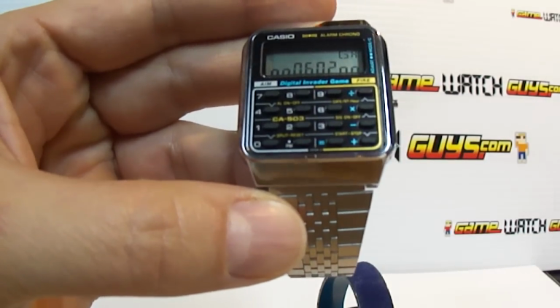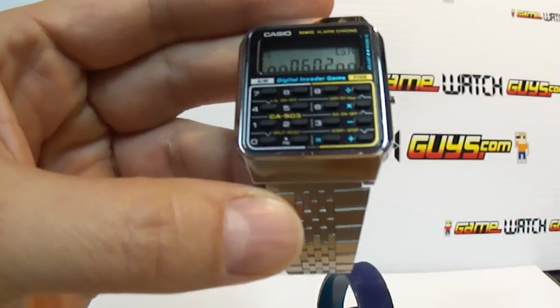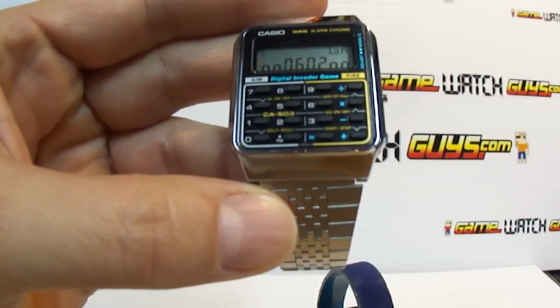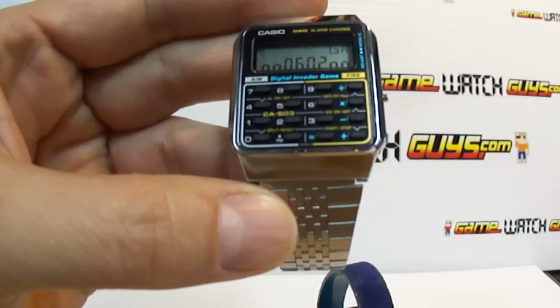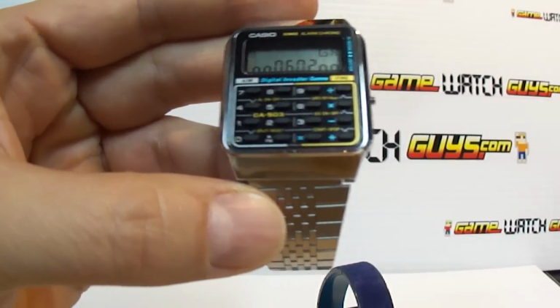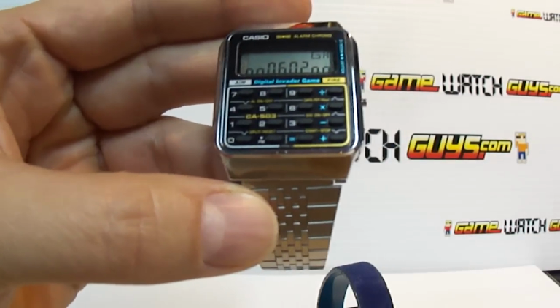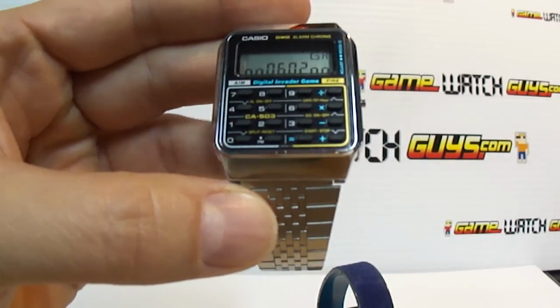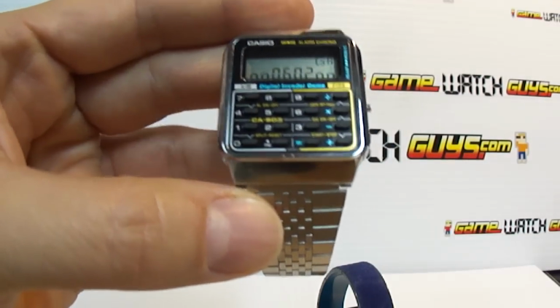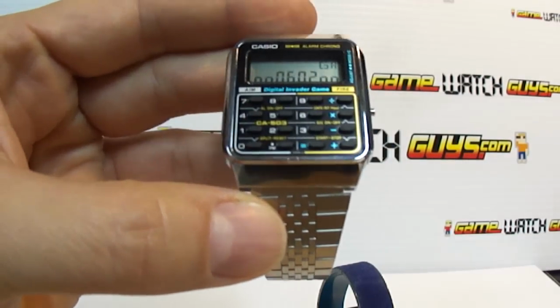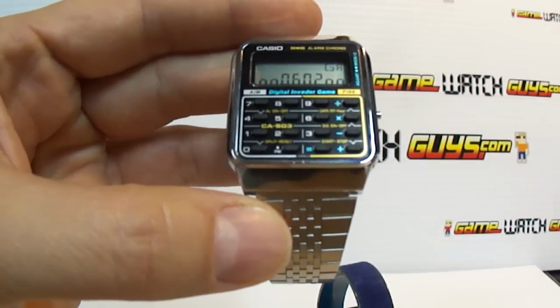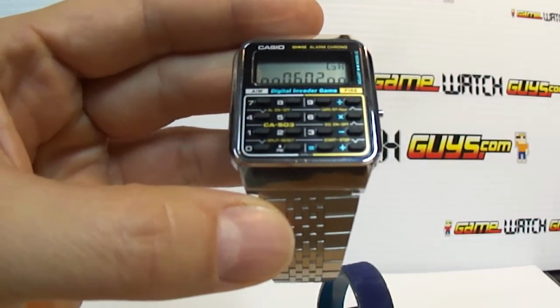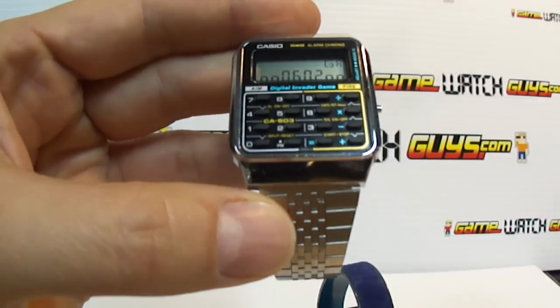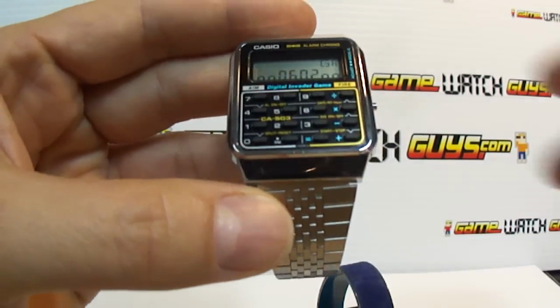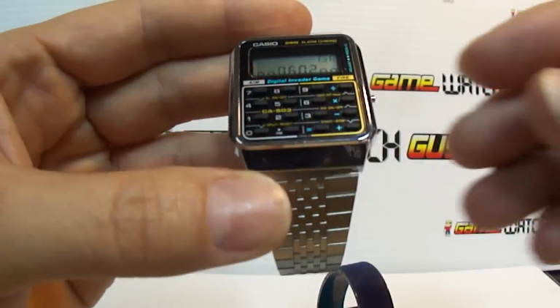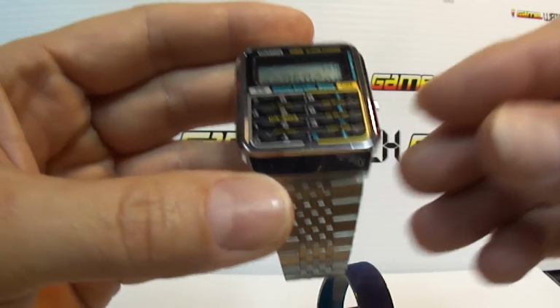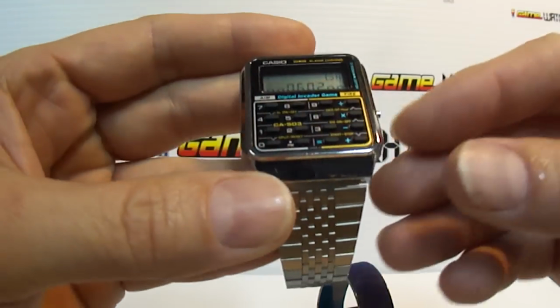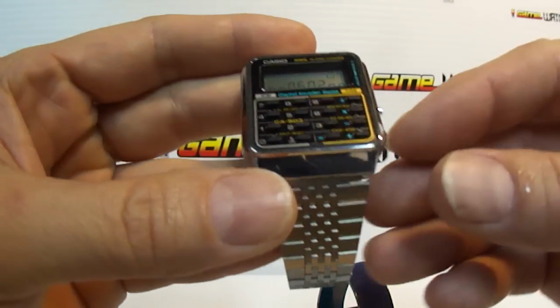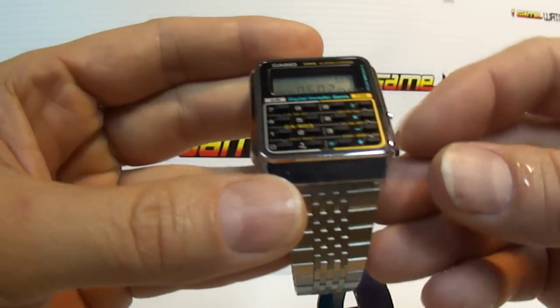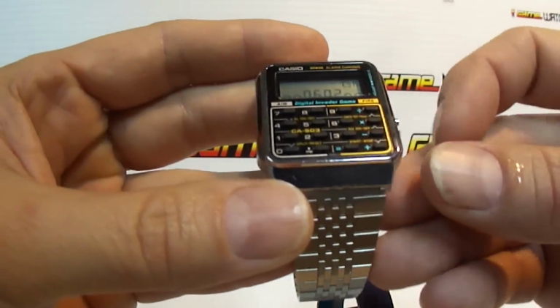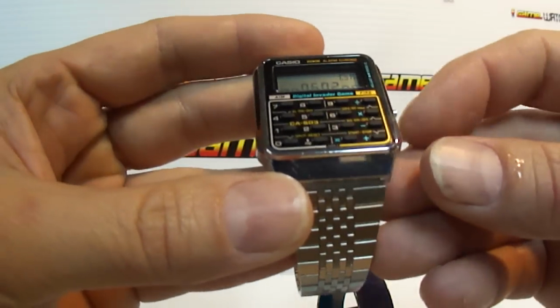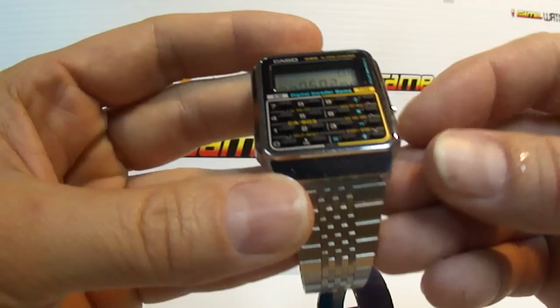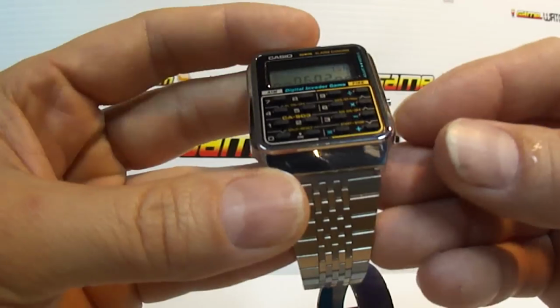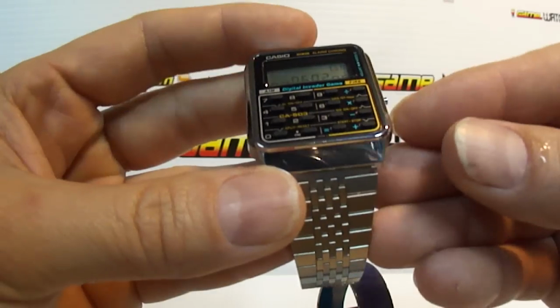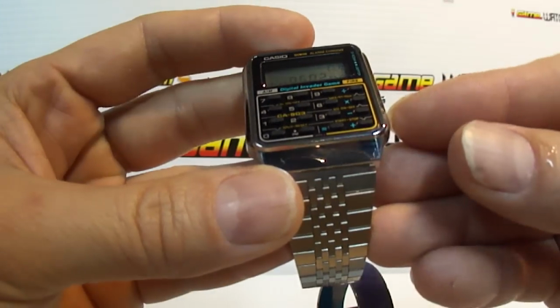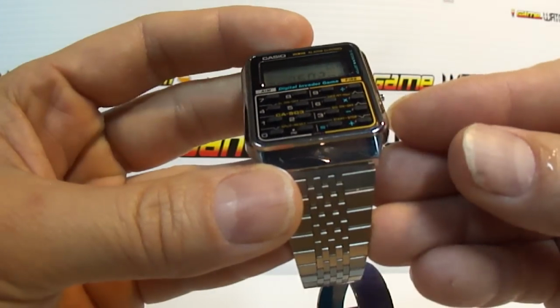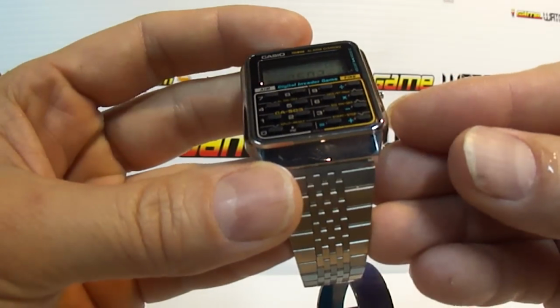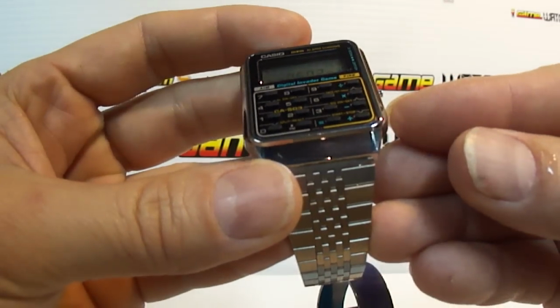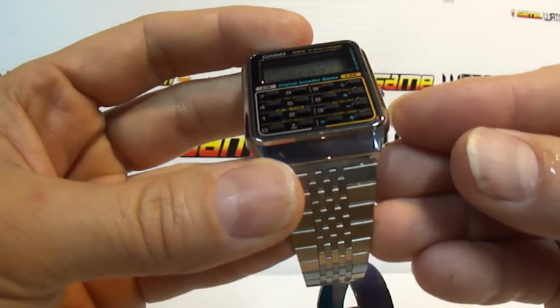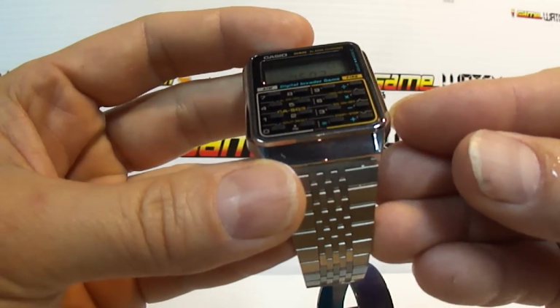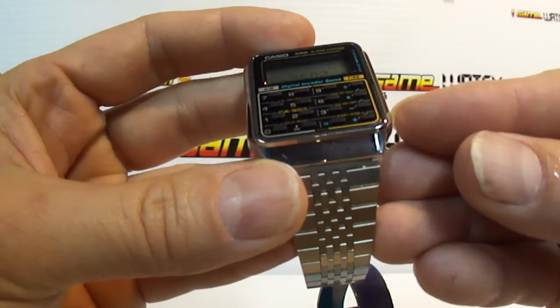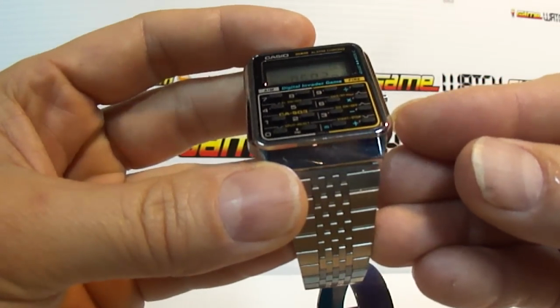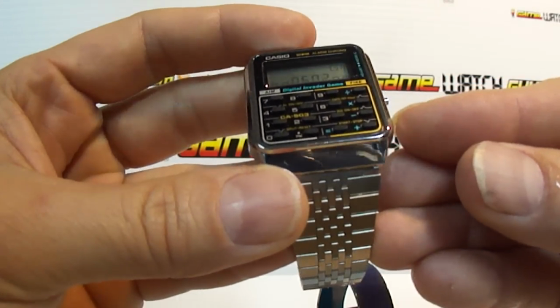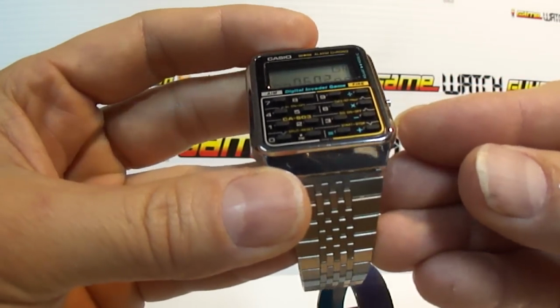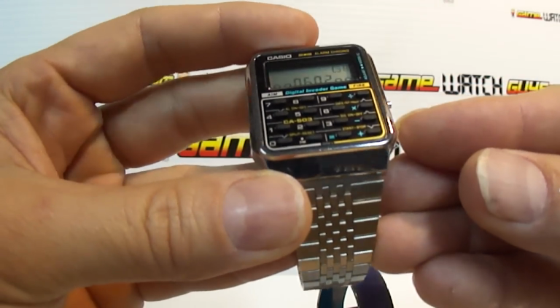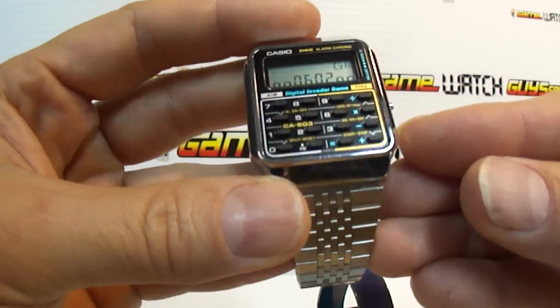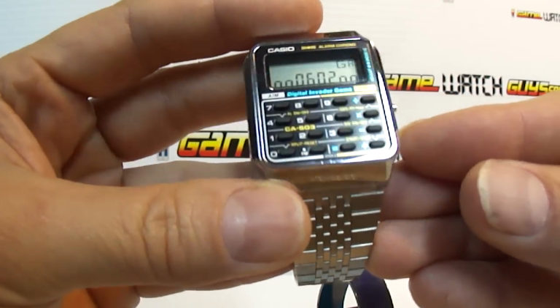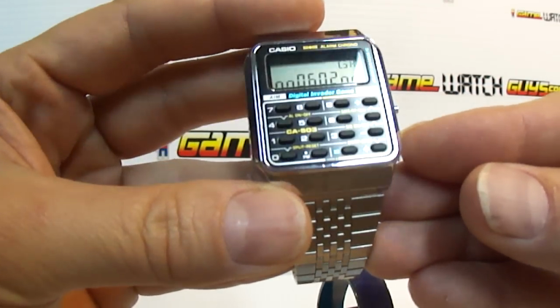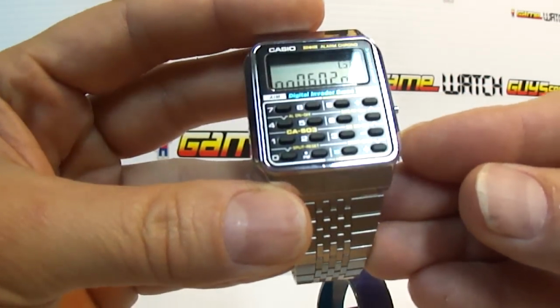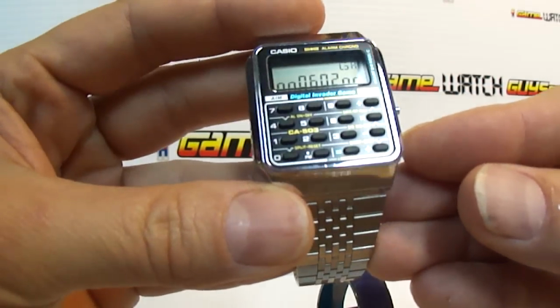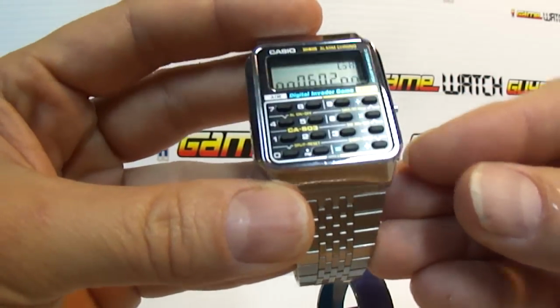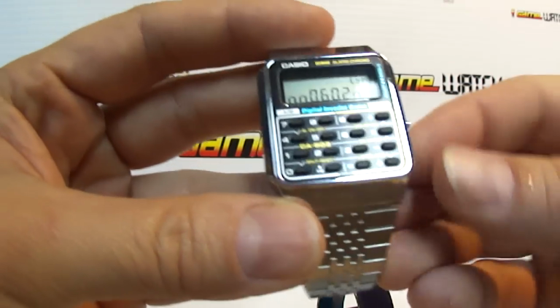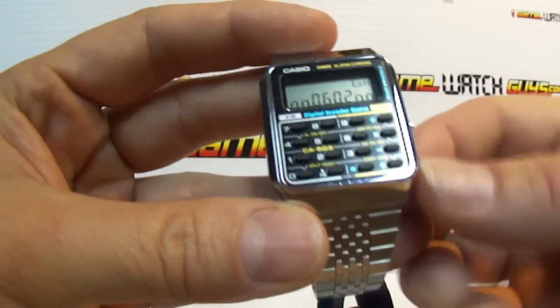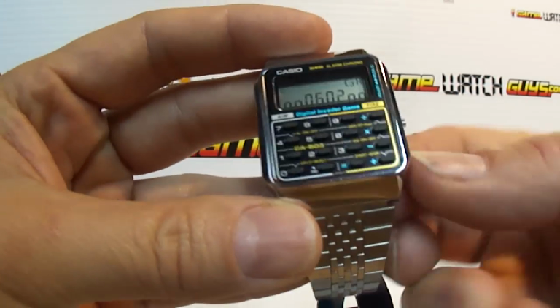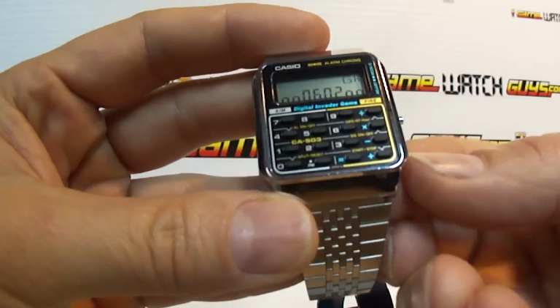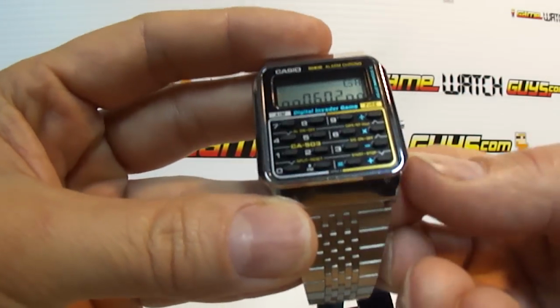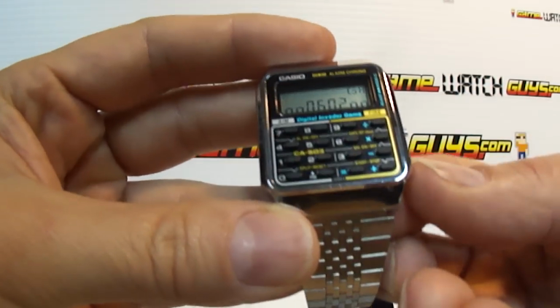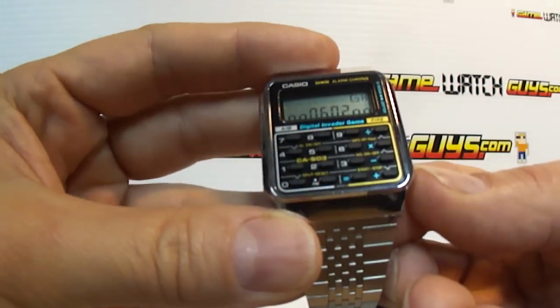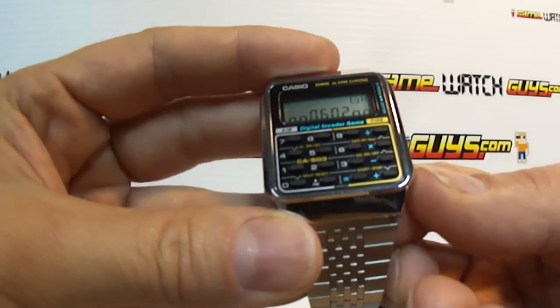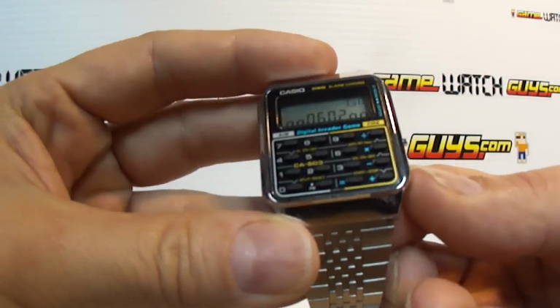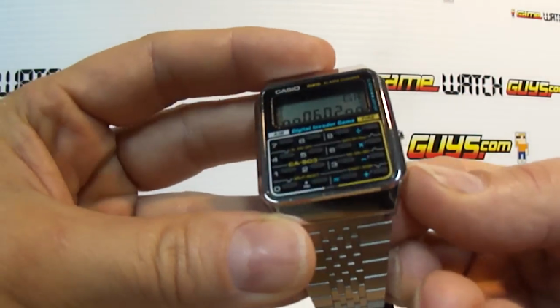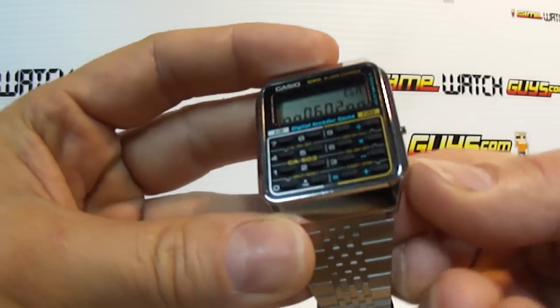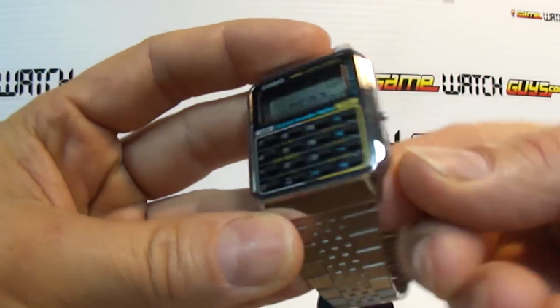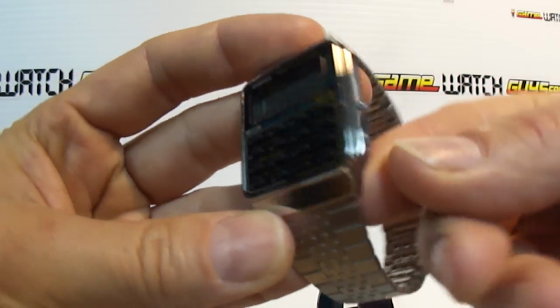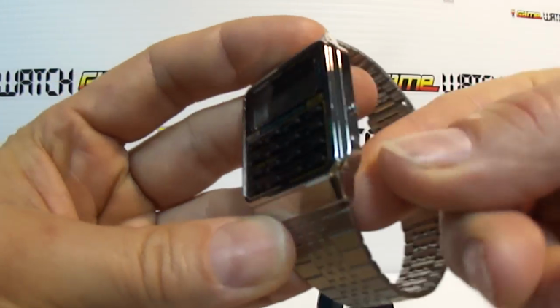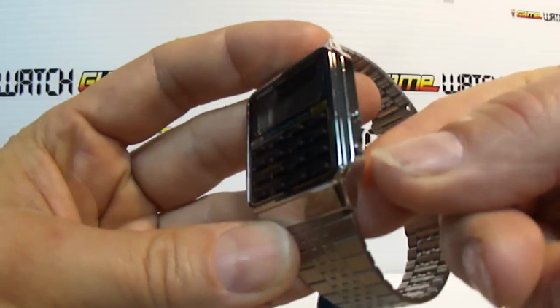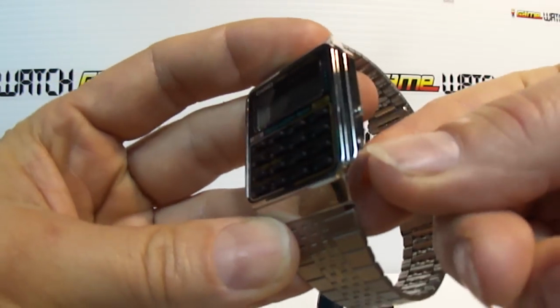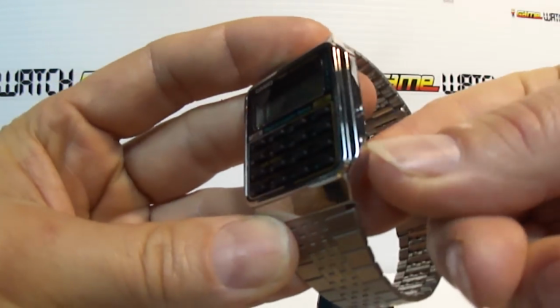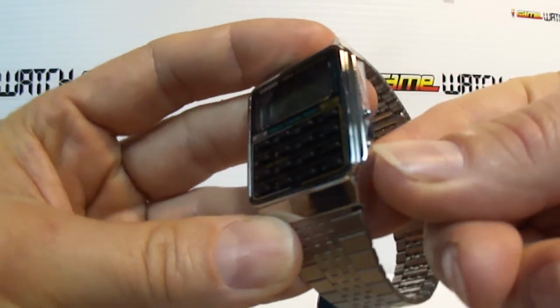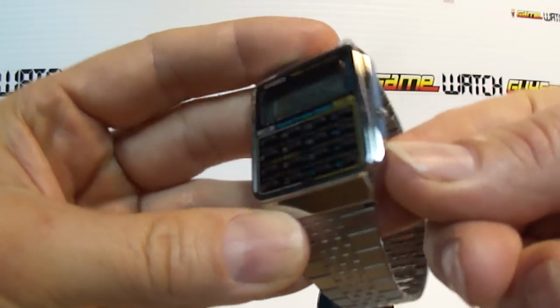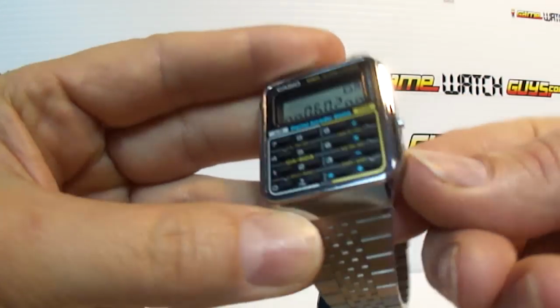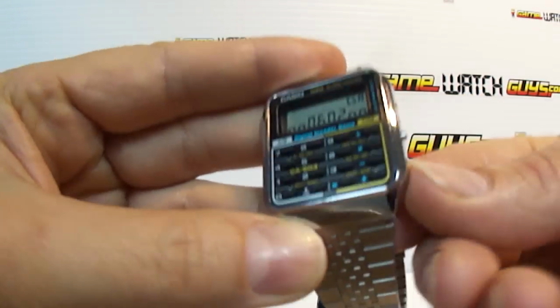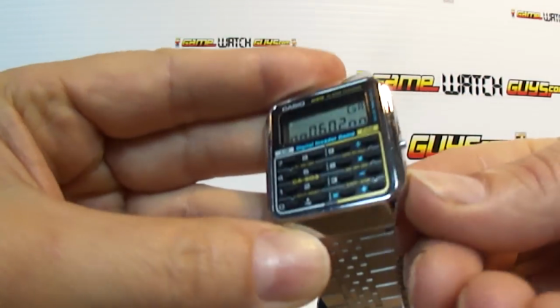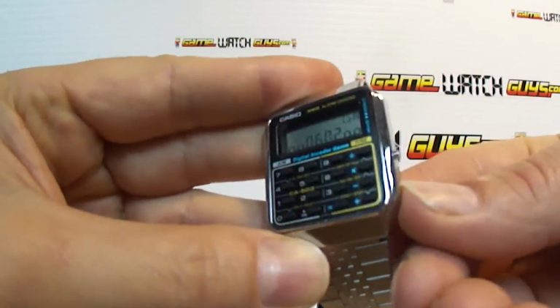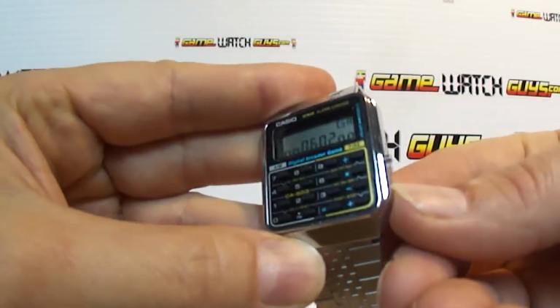You can go to the Game Watch Guys site, put some instructions, tips, and to start the game you push the set button.